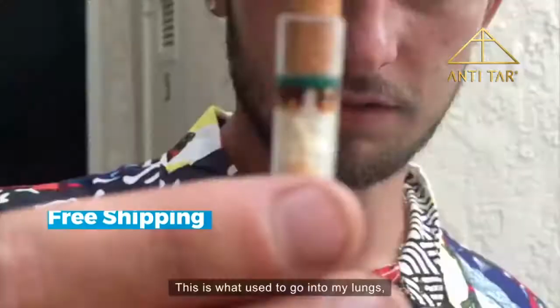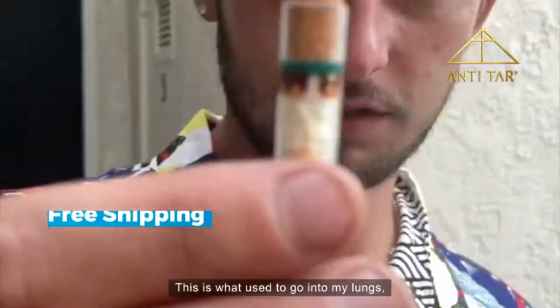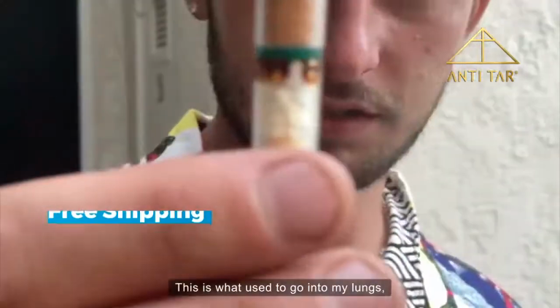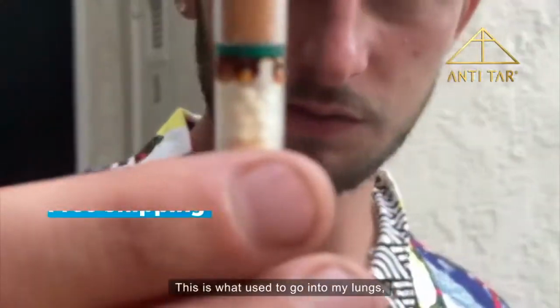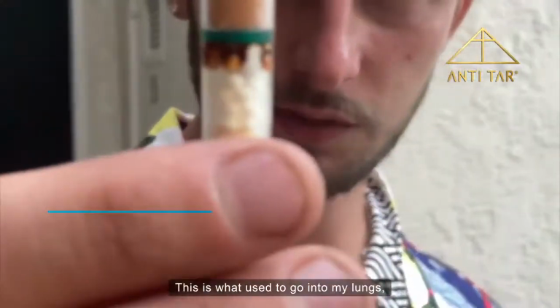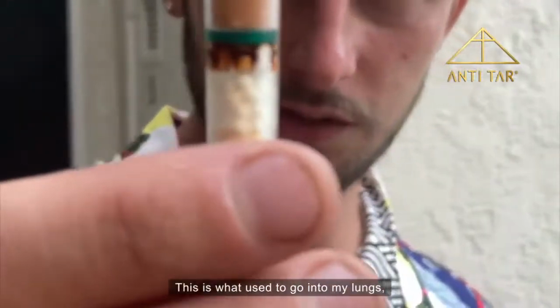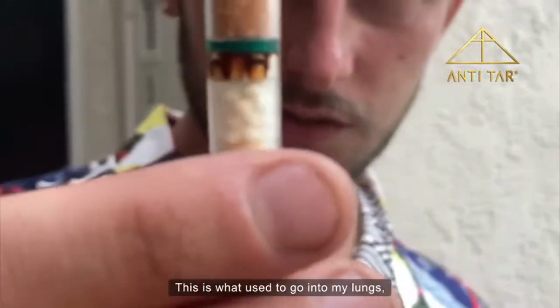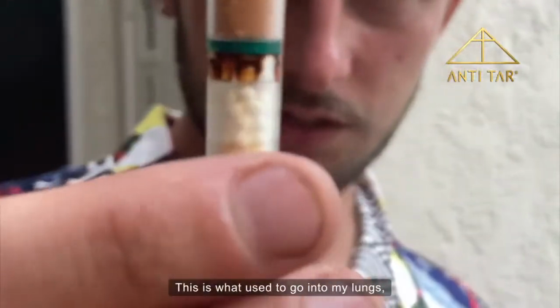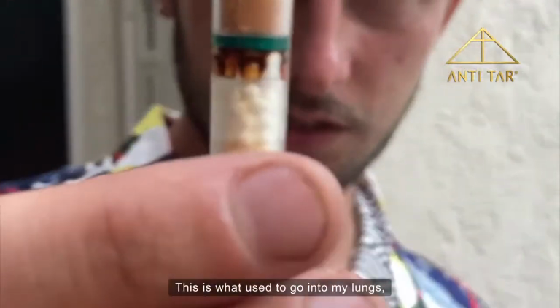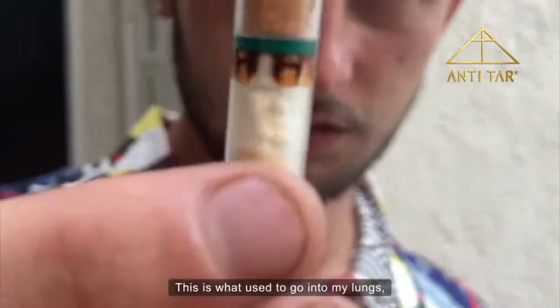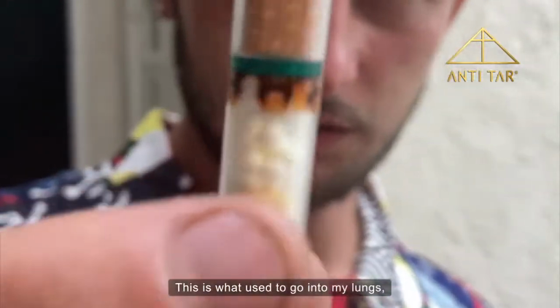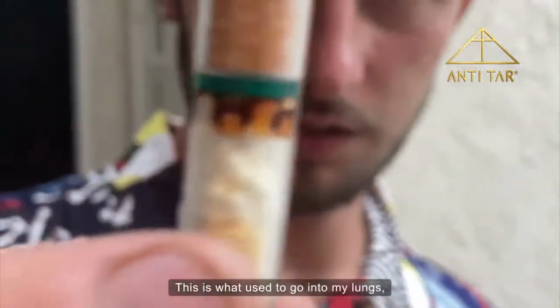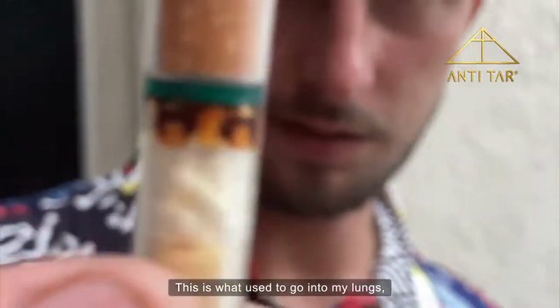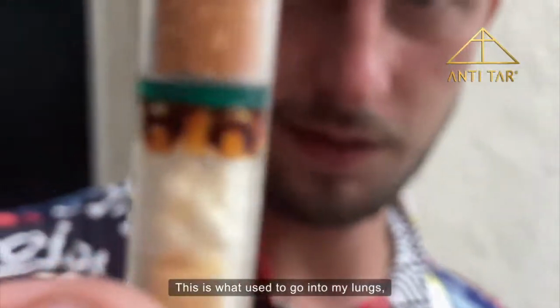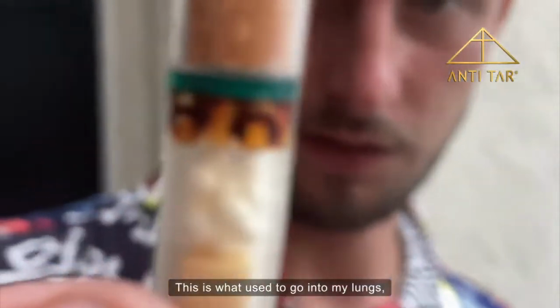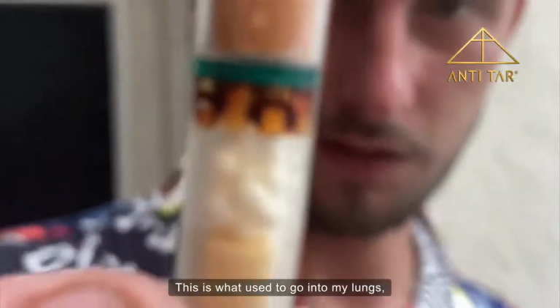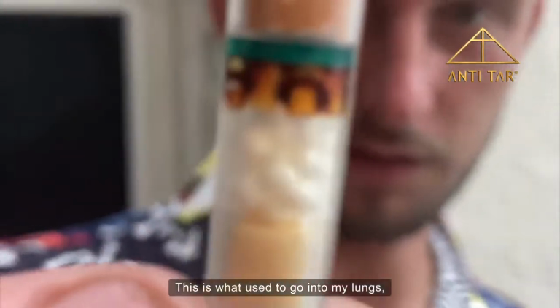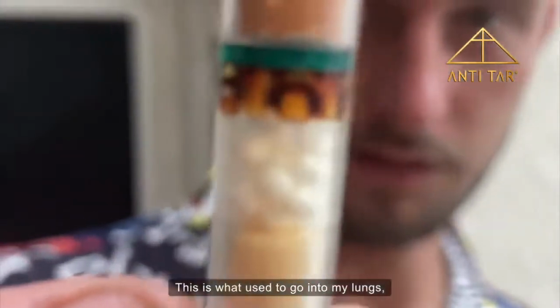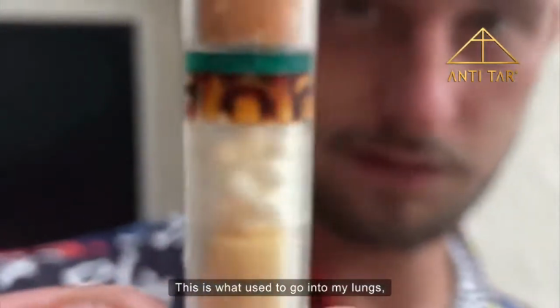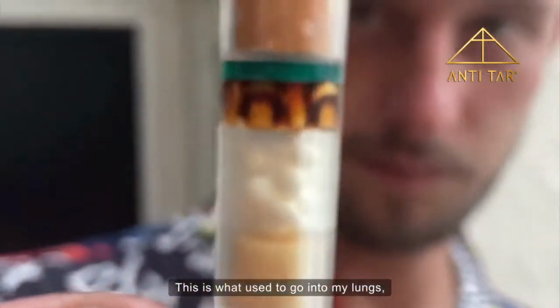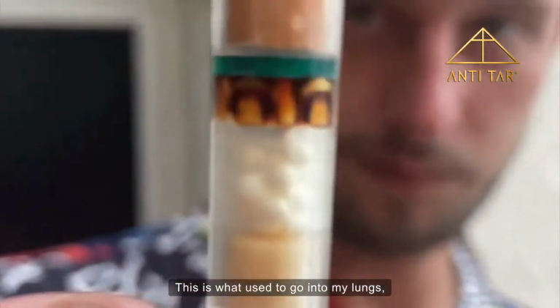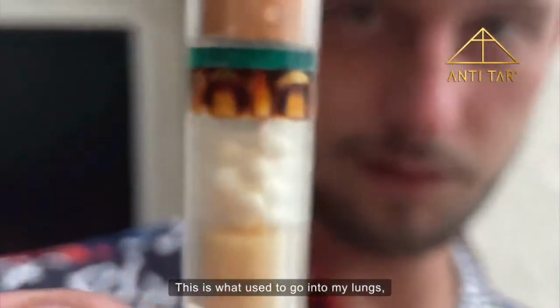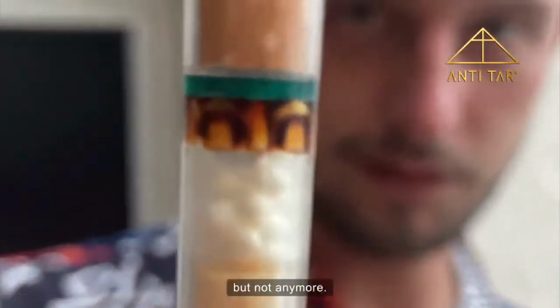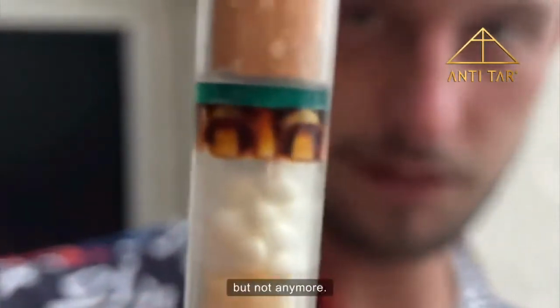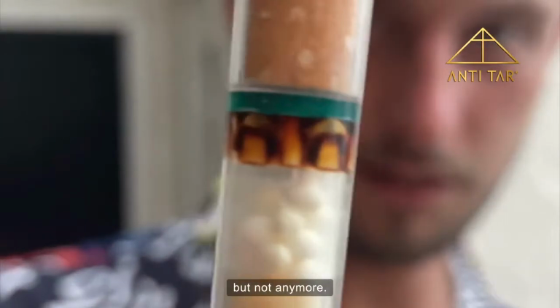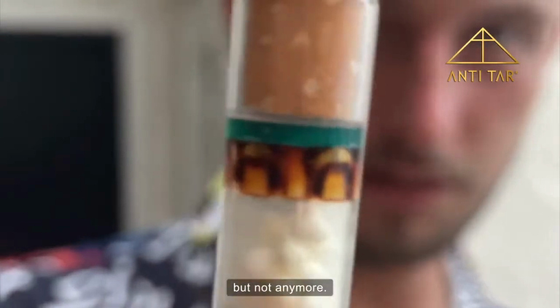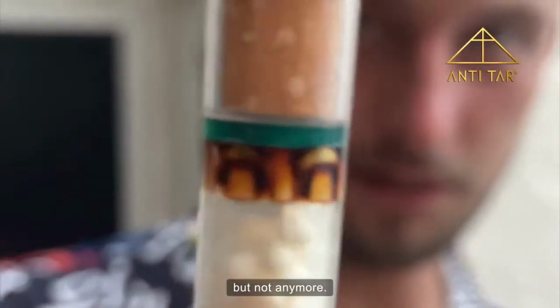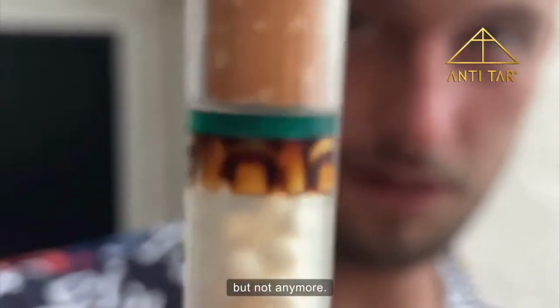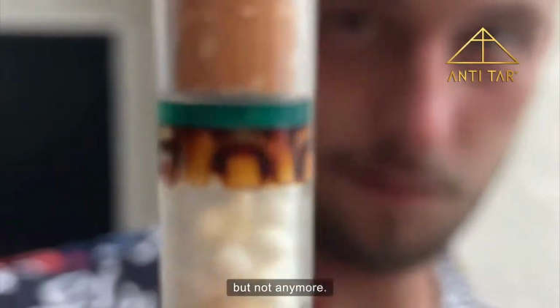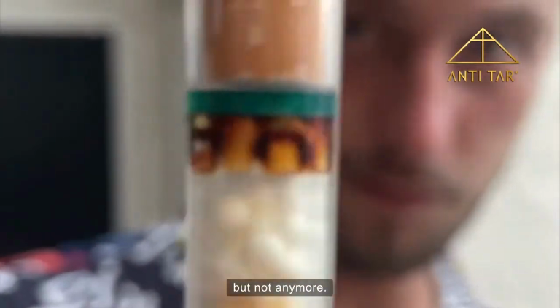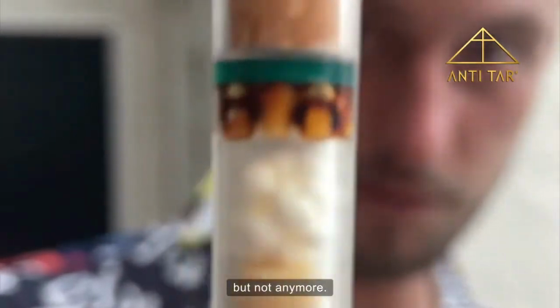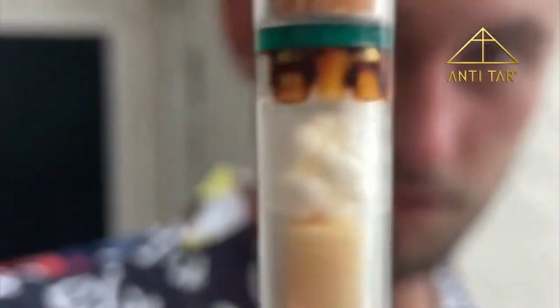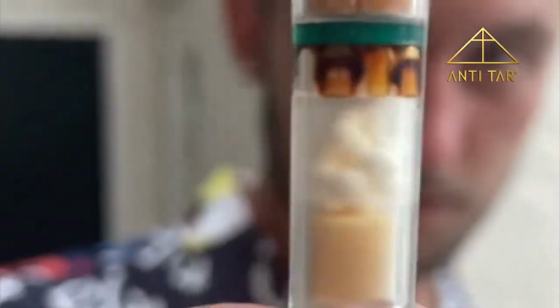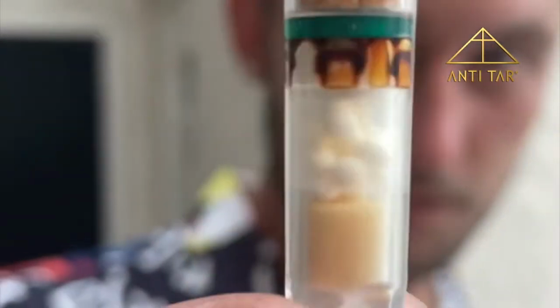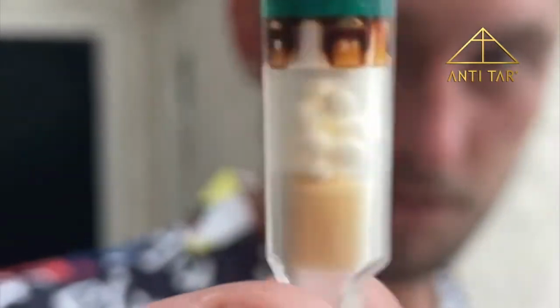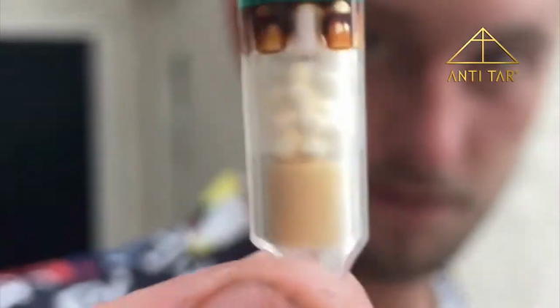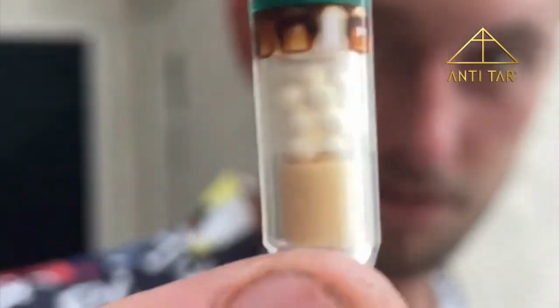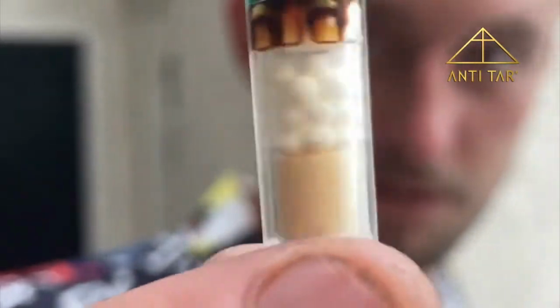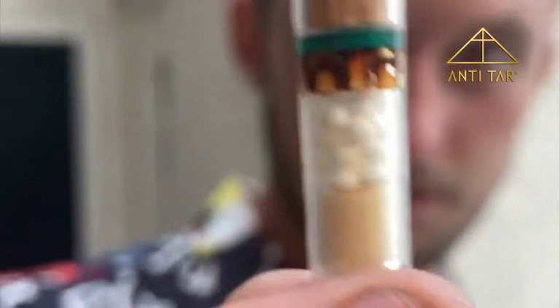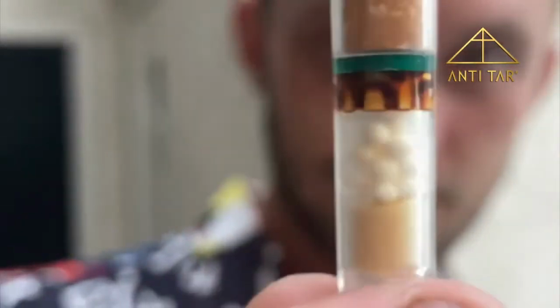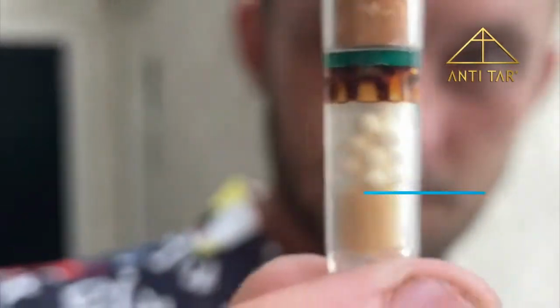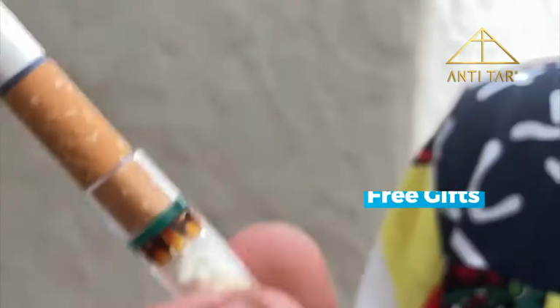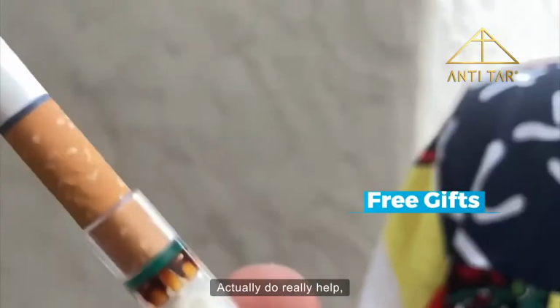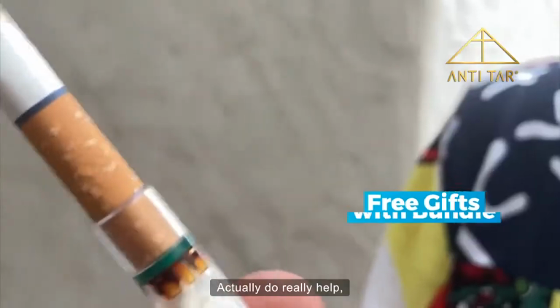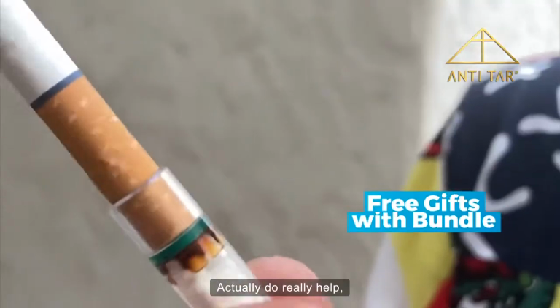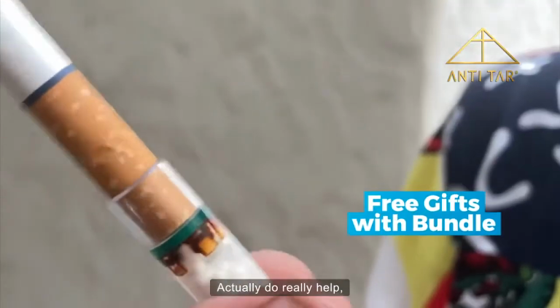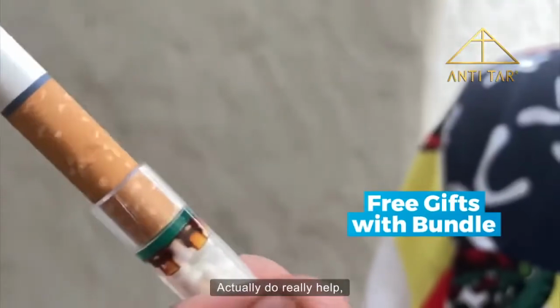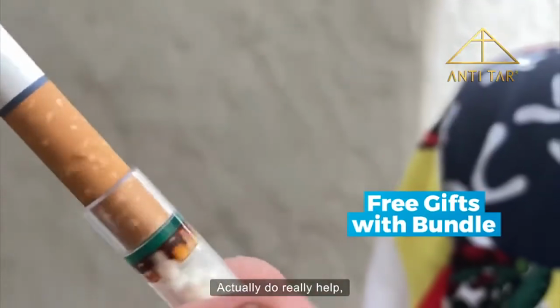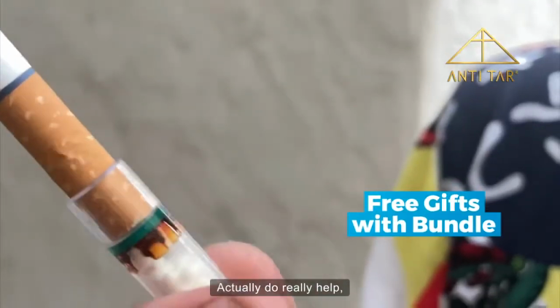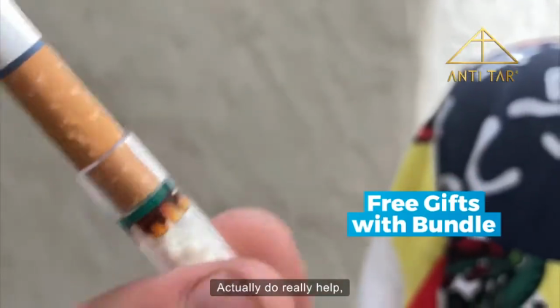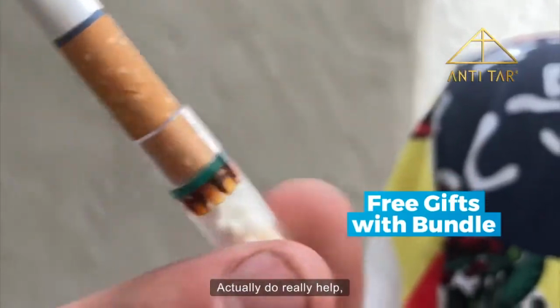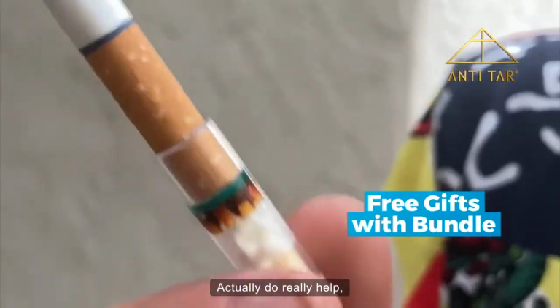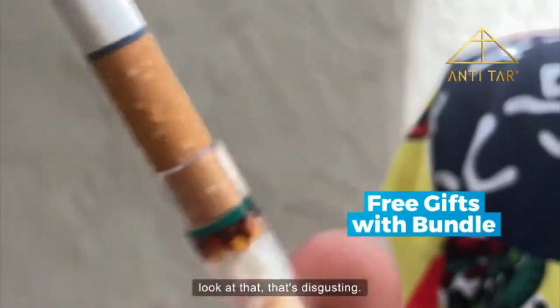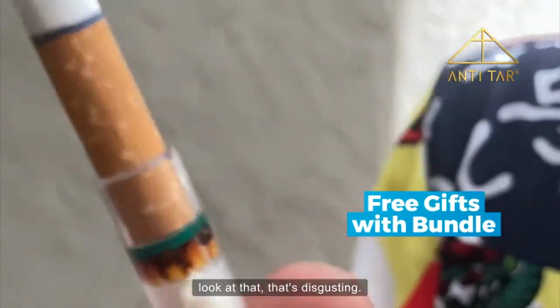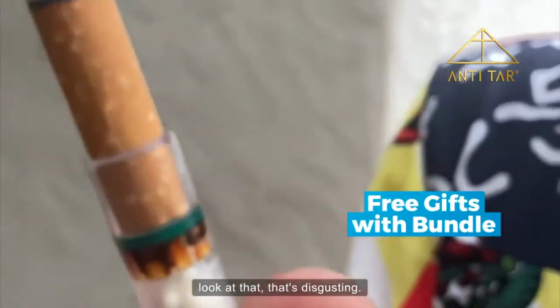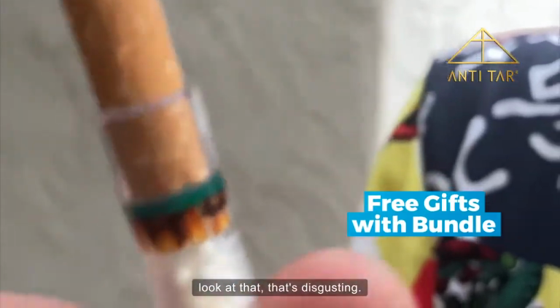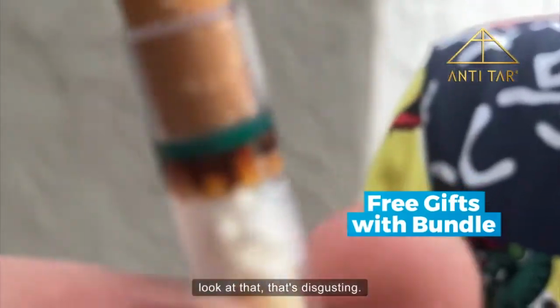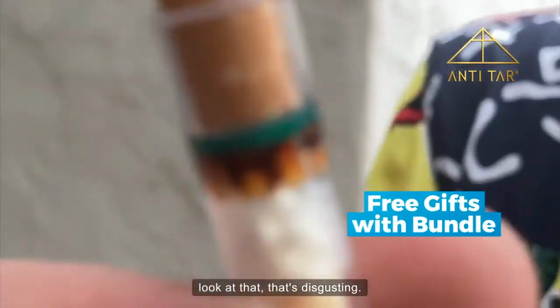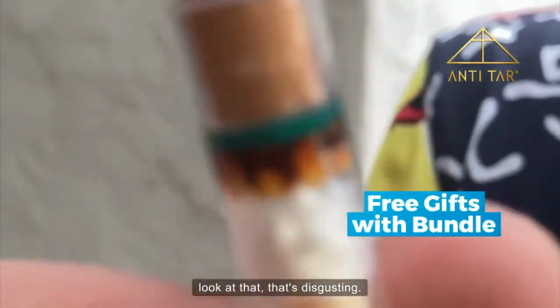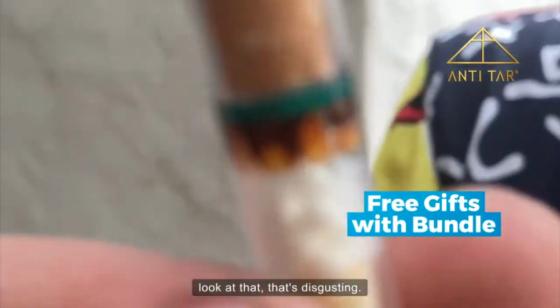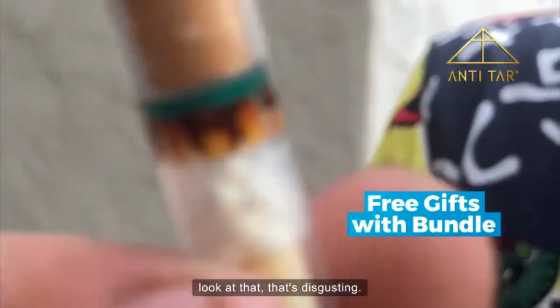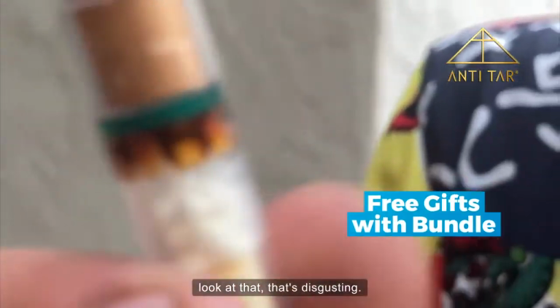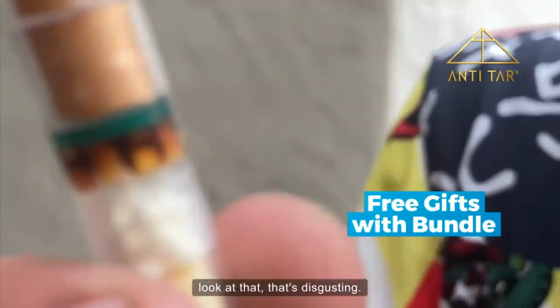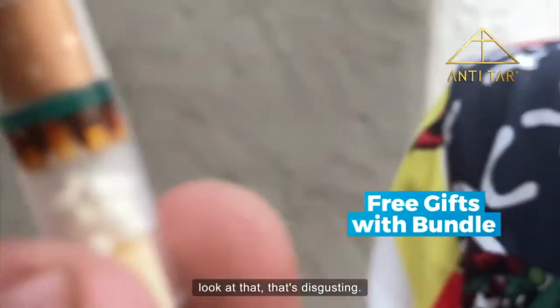This is what used to go into my lungs, but not anymore. It actually did really help. Look at that — it's disgusting.